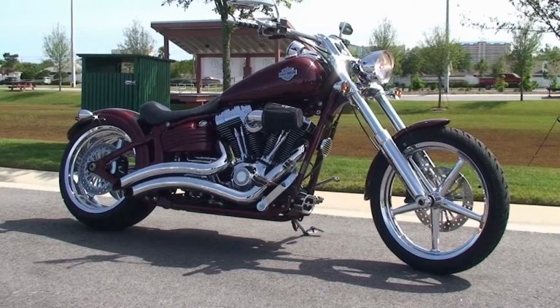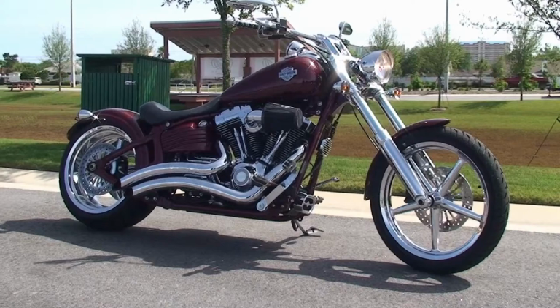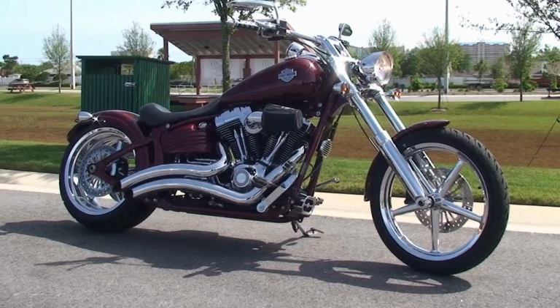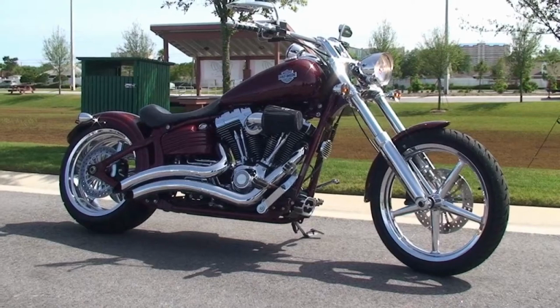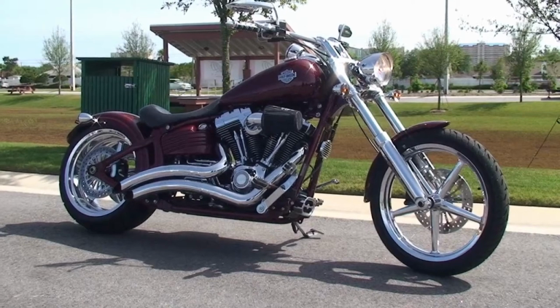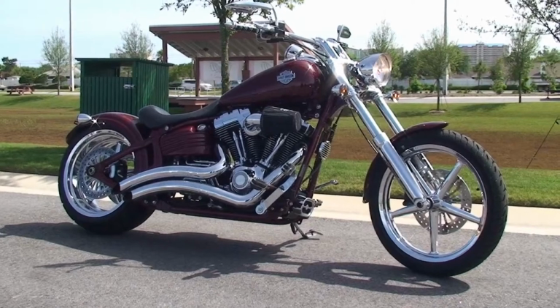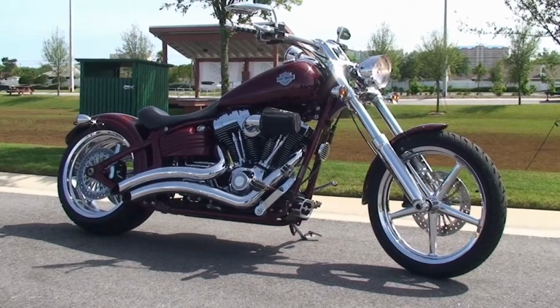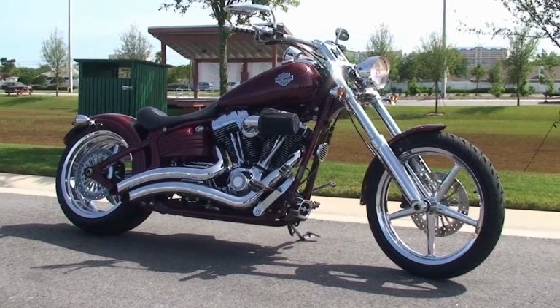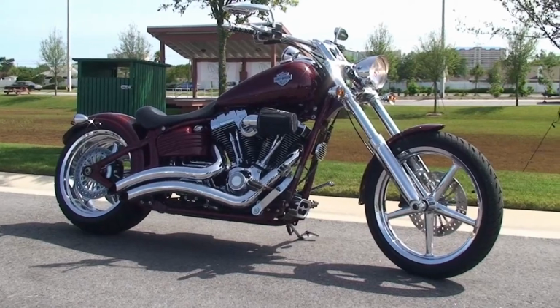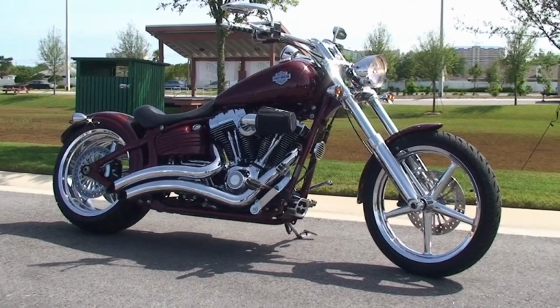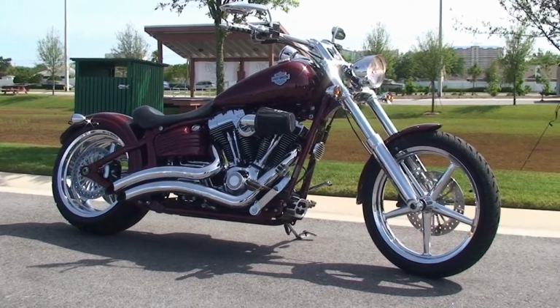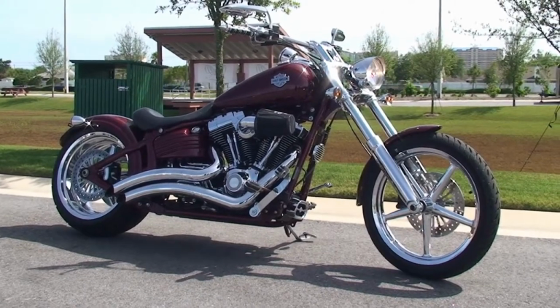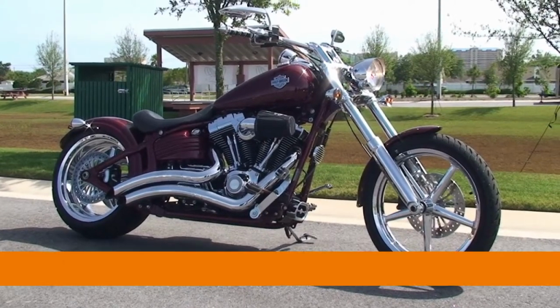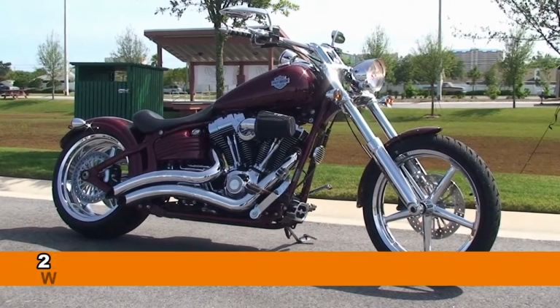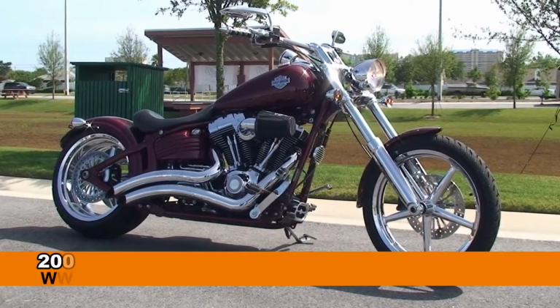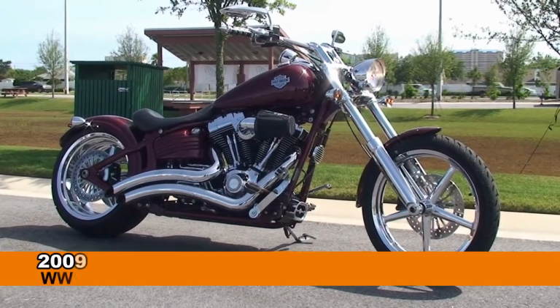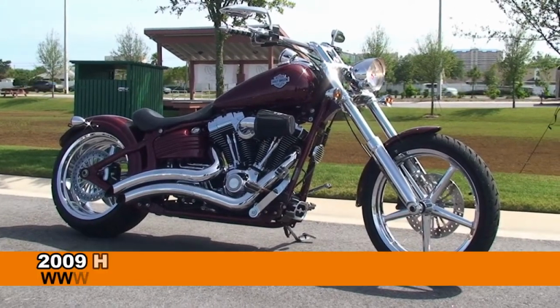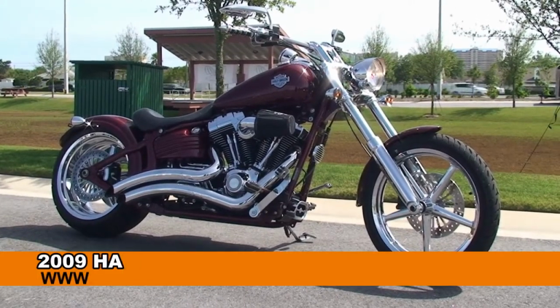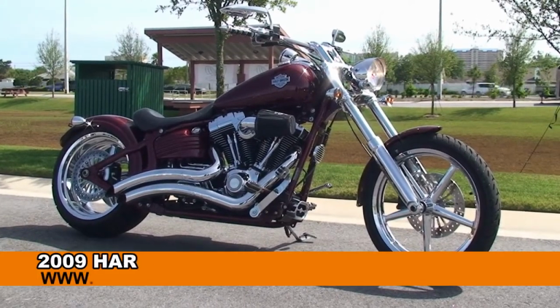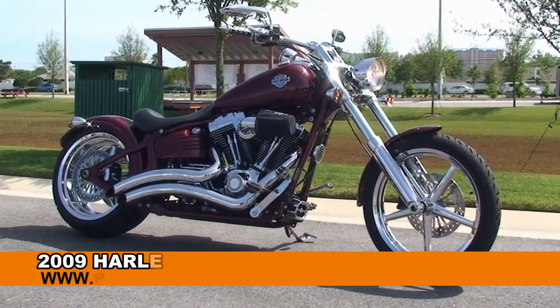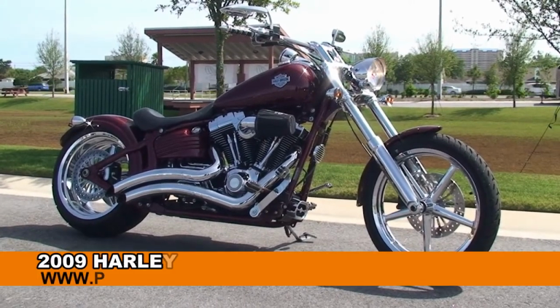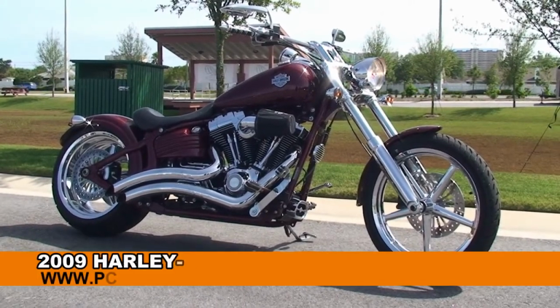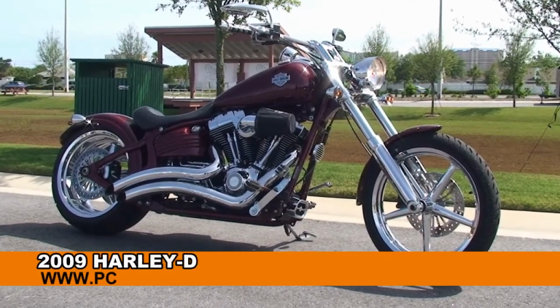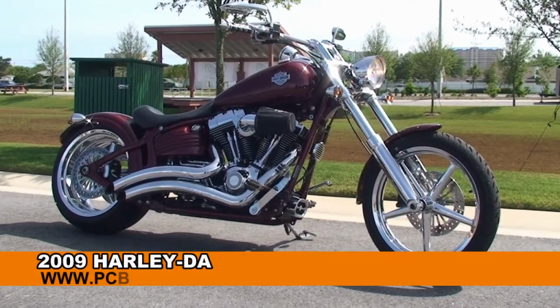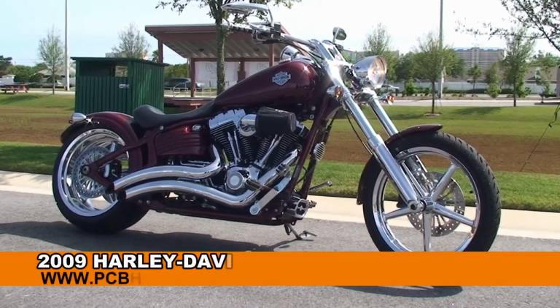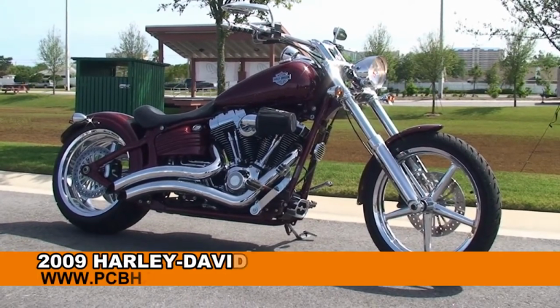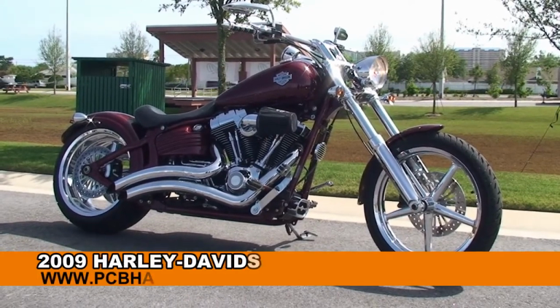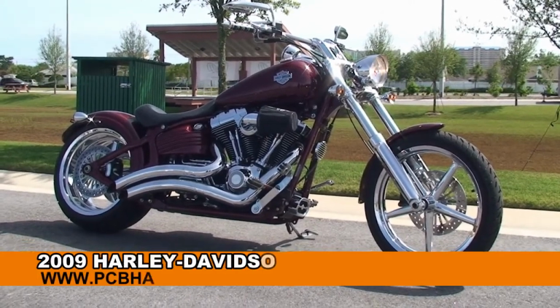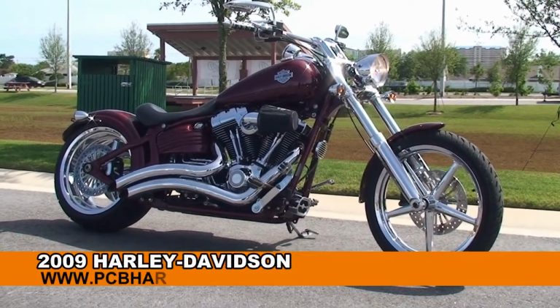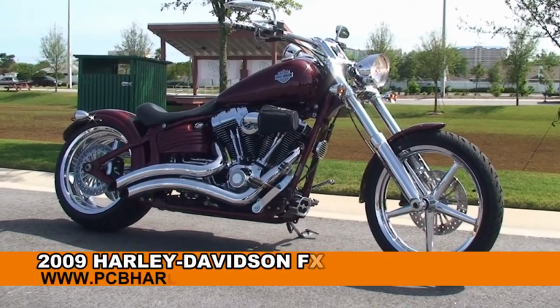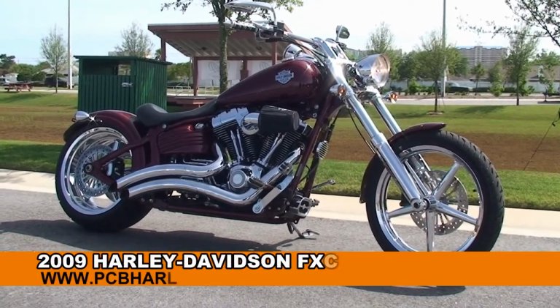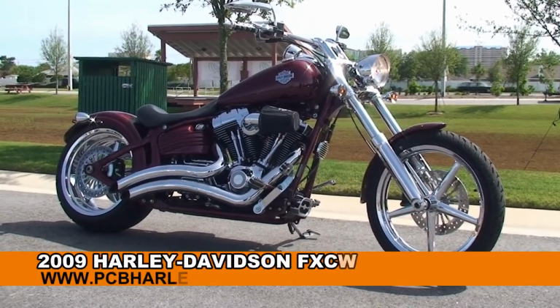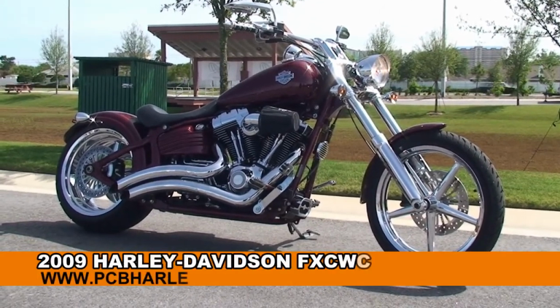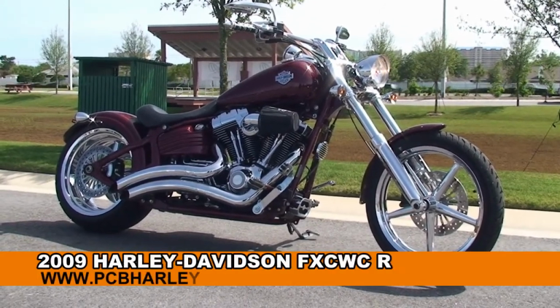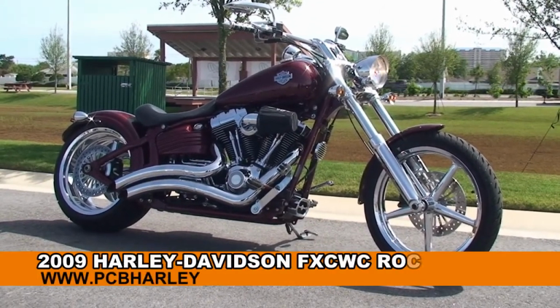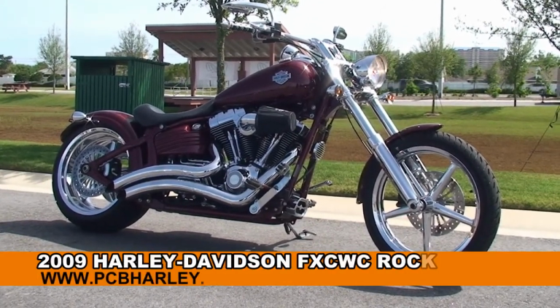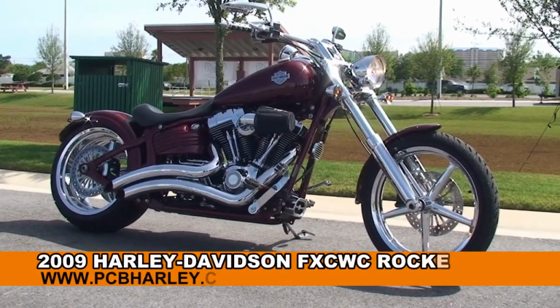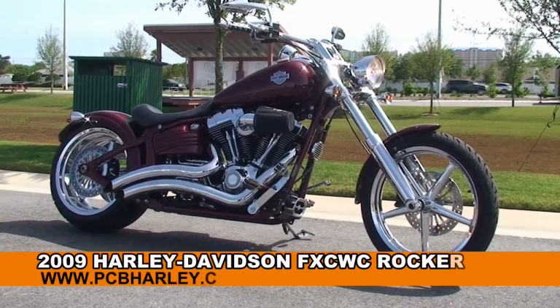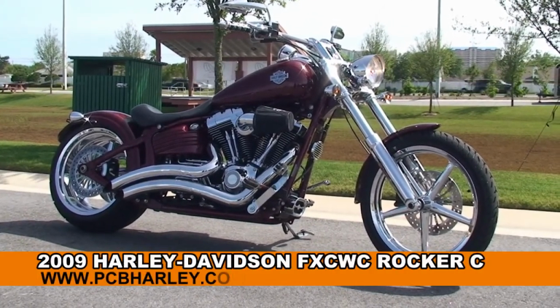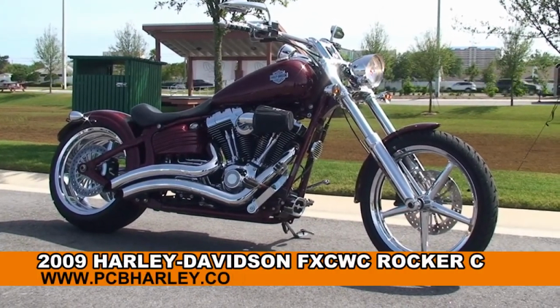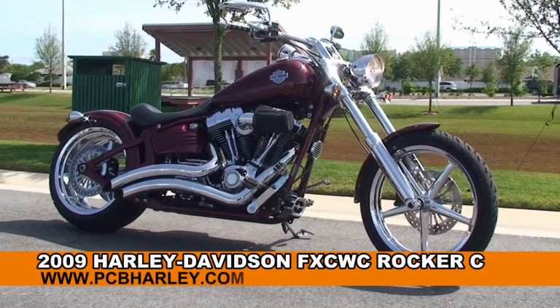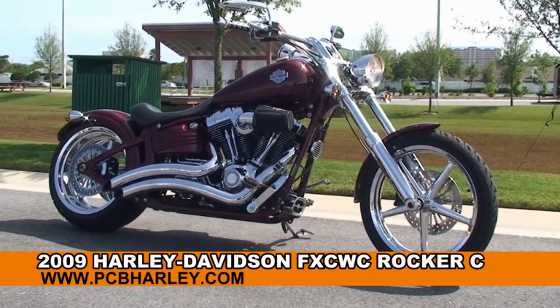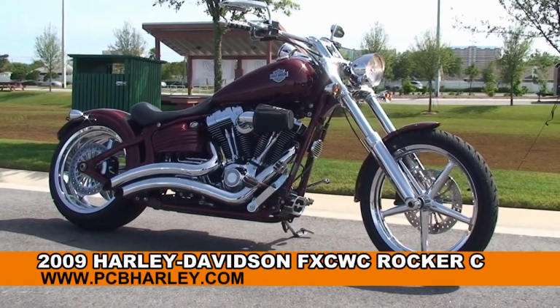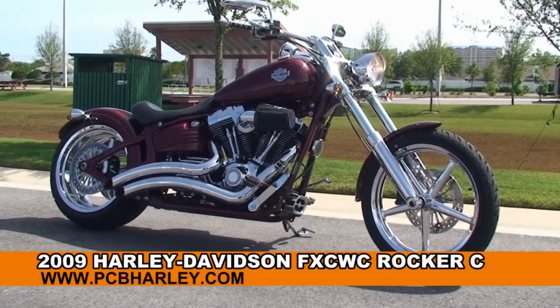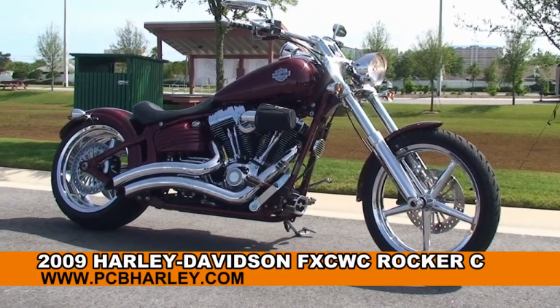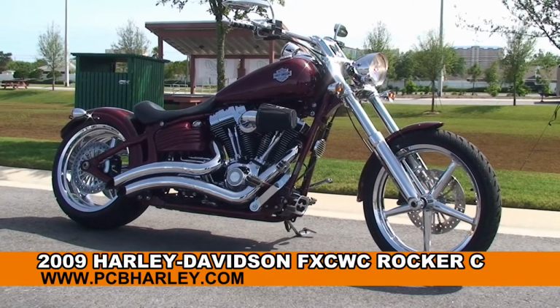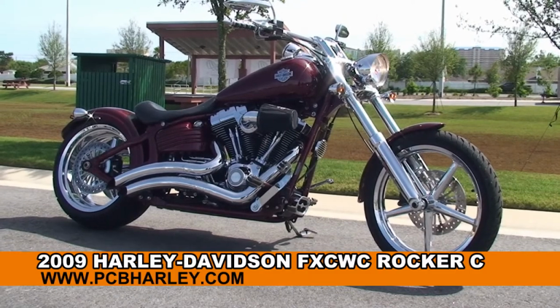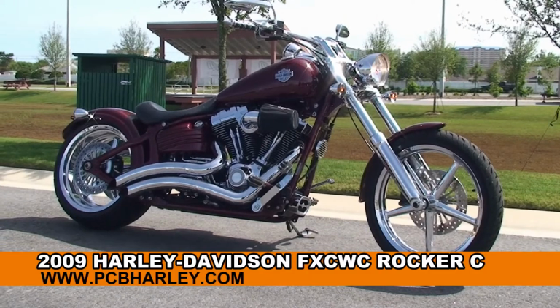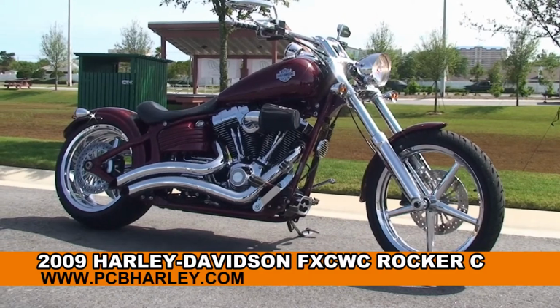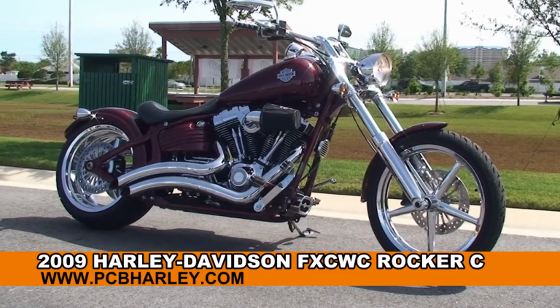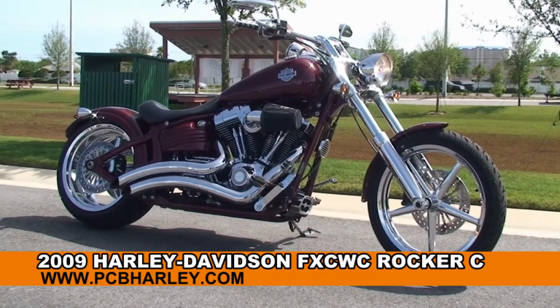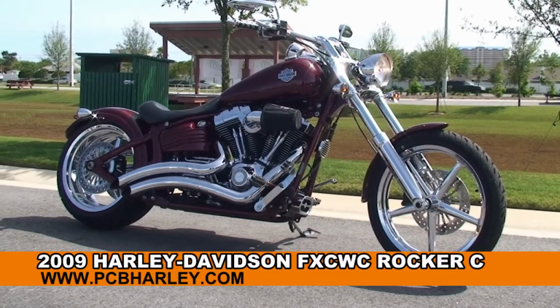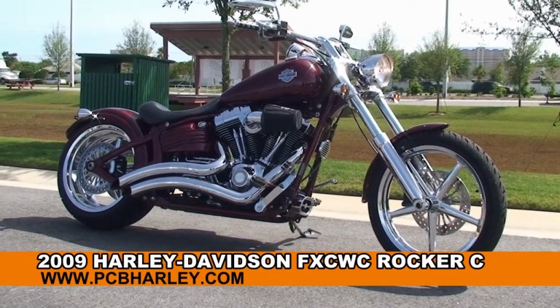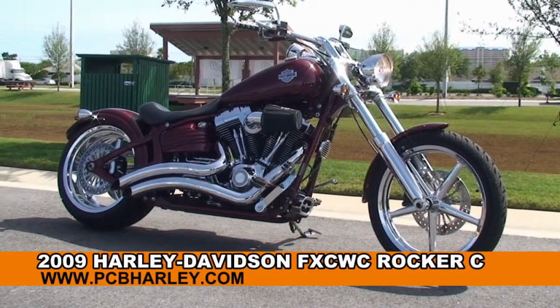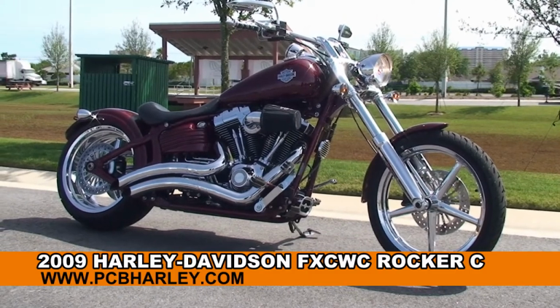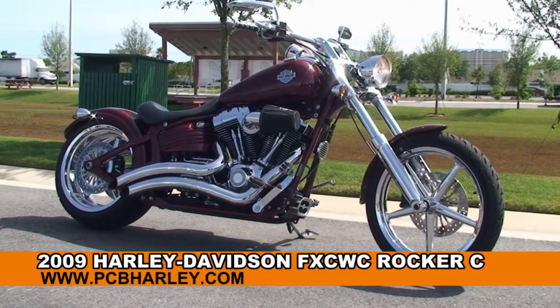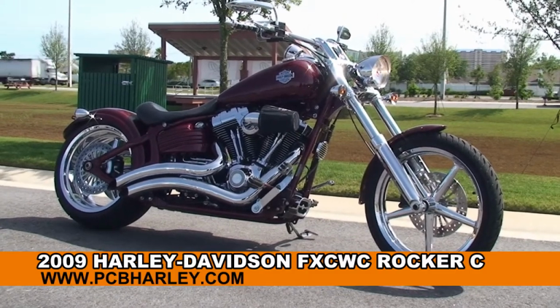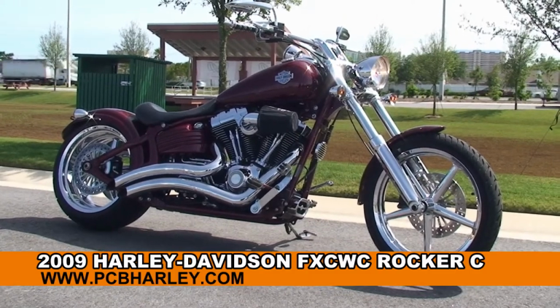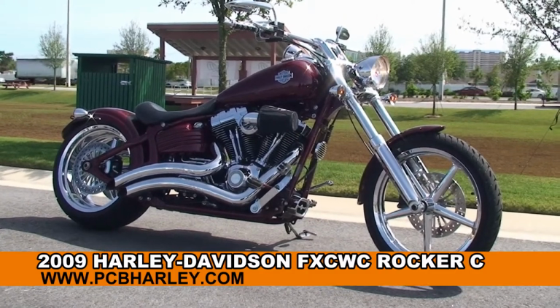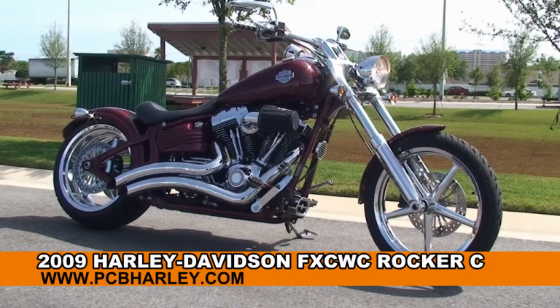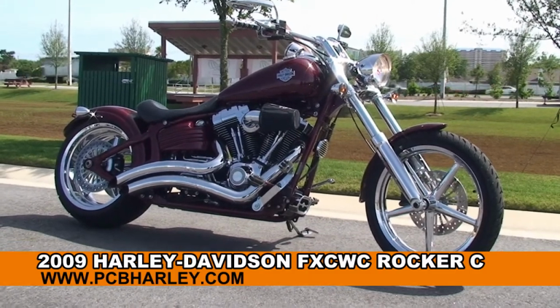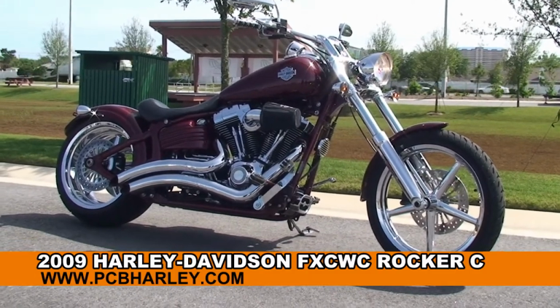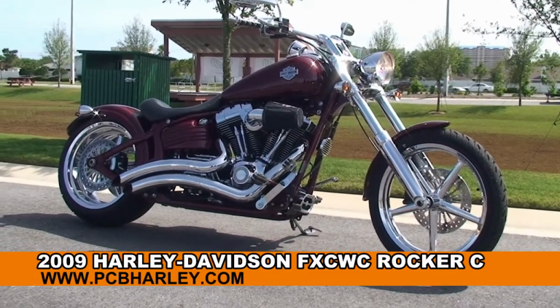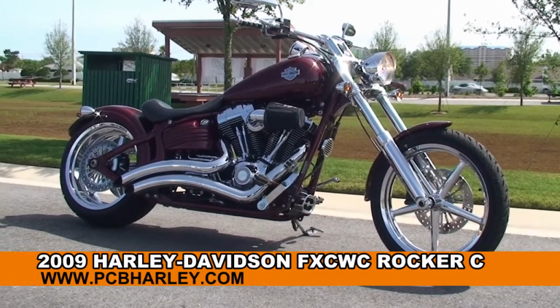Welcome everyone to the world famous Harley-Davidson of Panama City Beach. Today I've got for you a sublime used 2009 Rocker C.